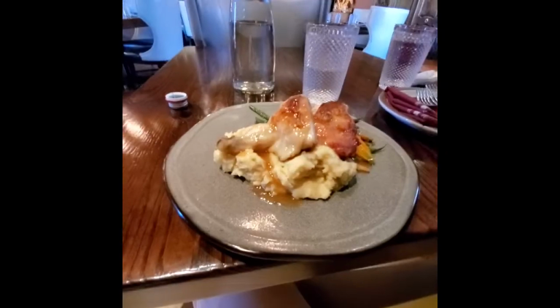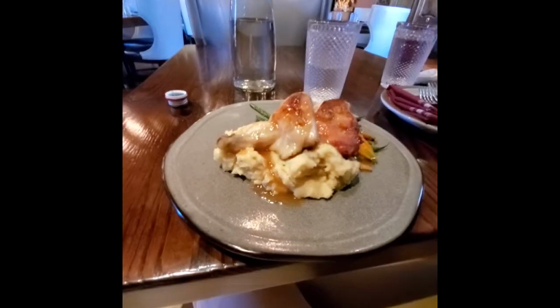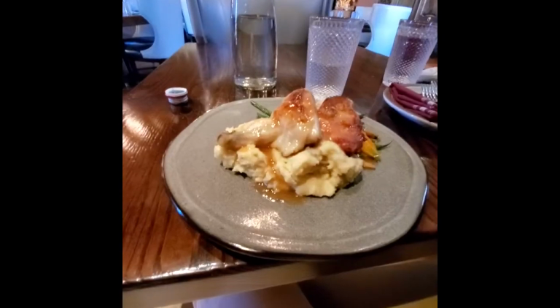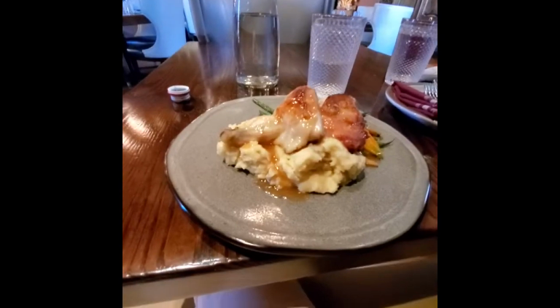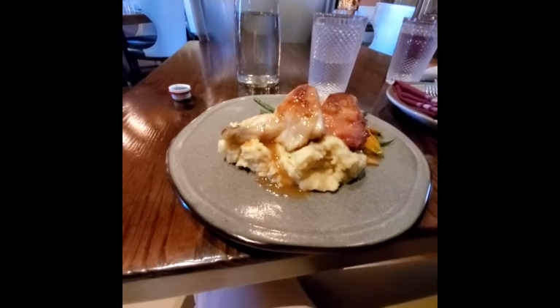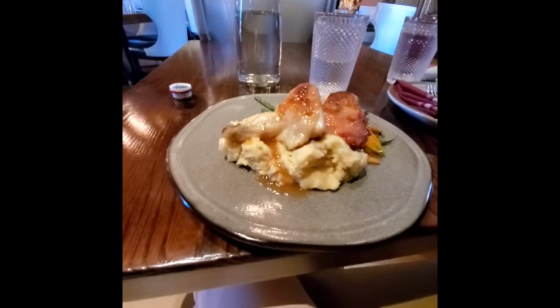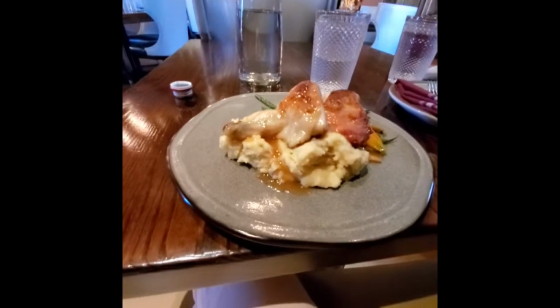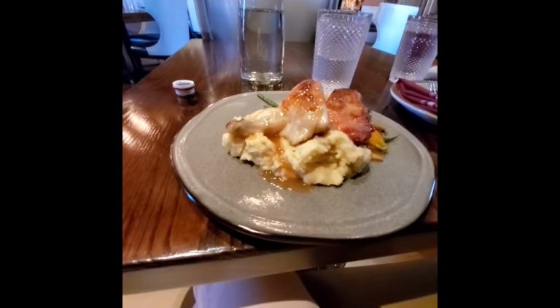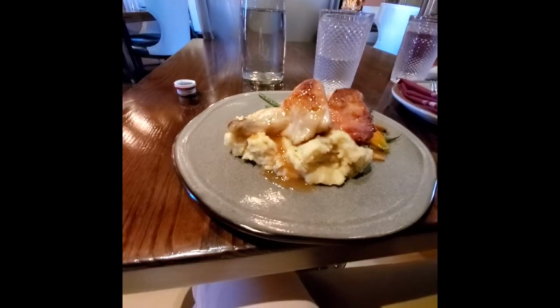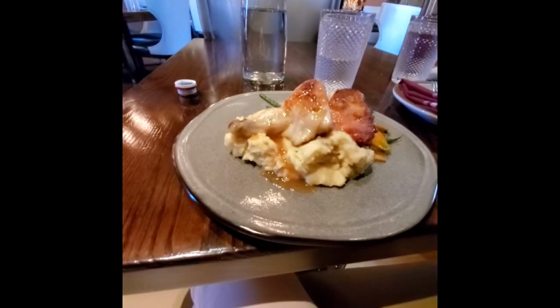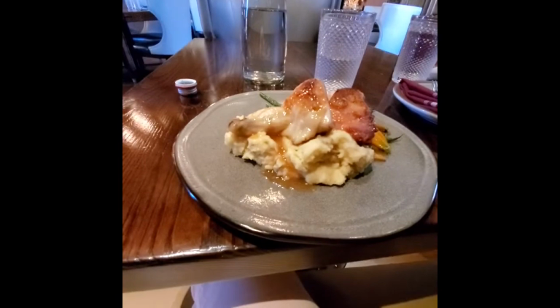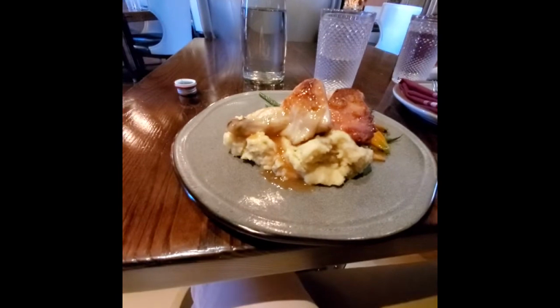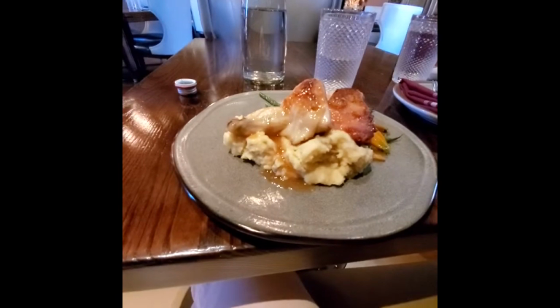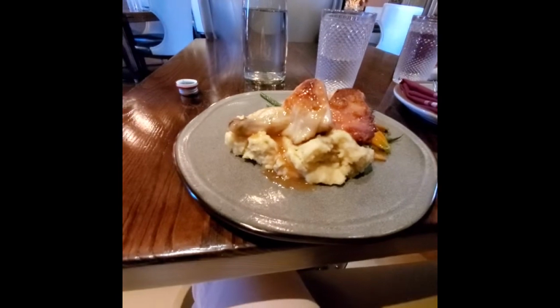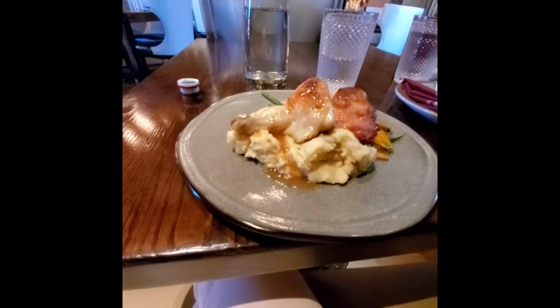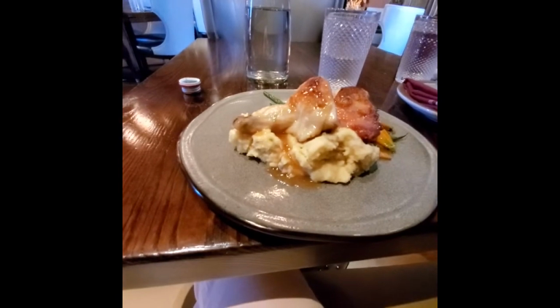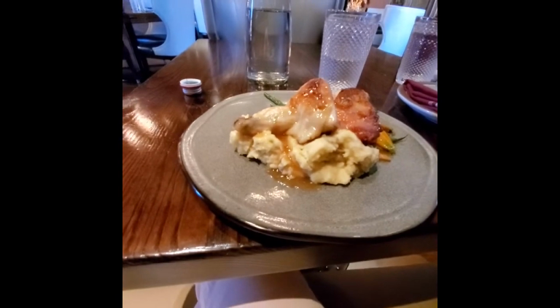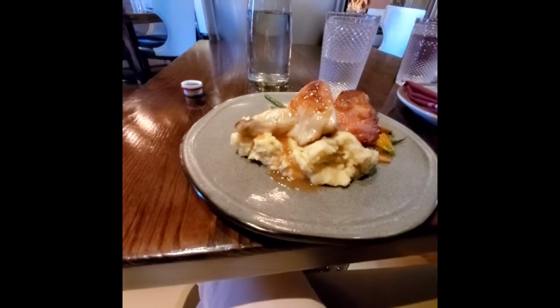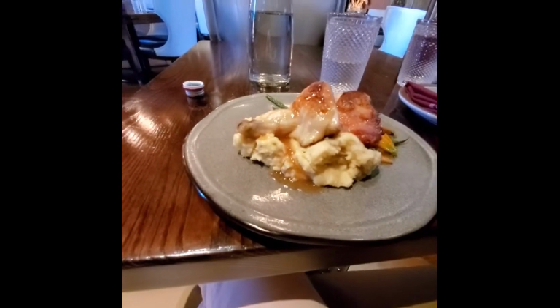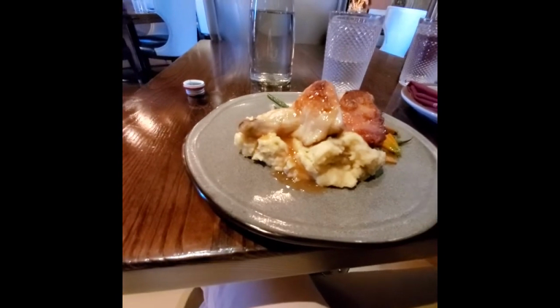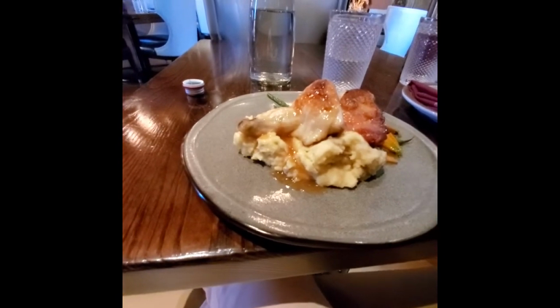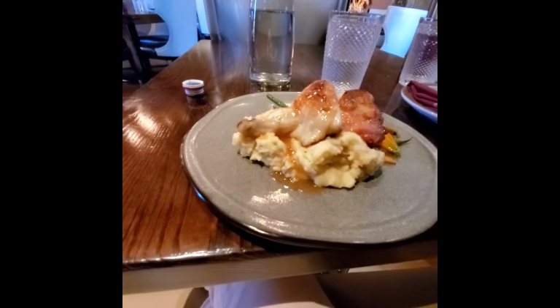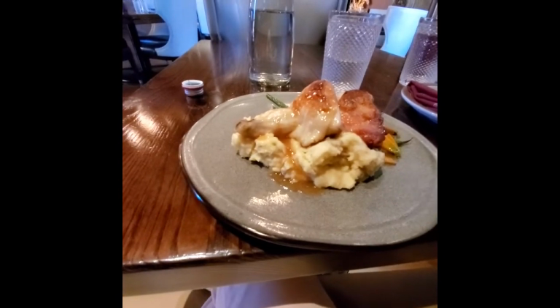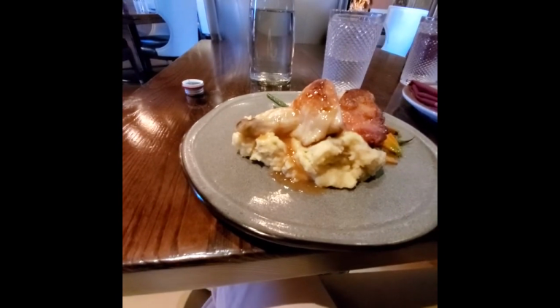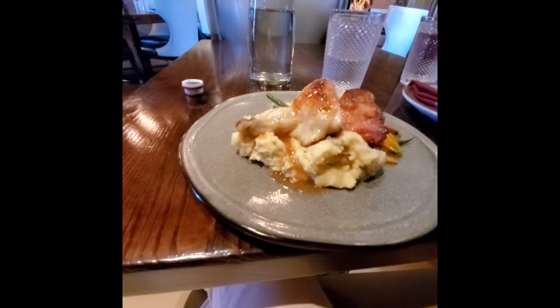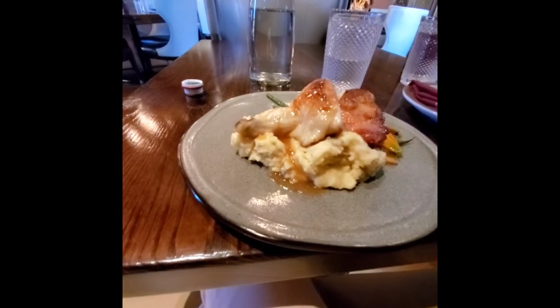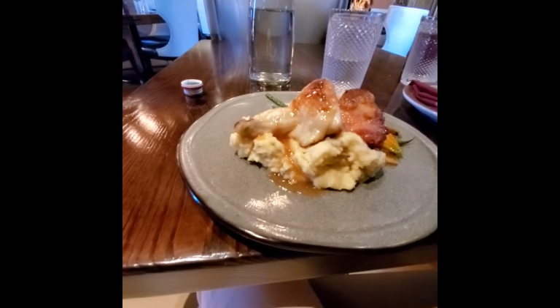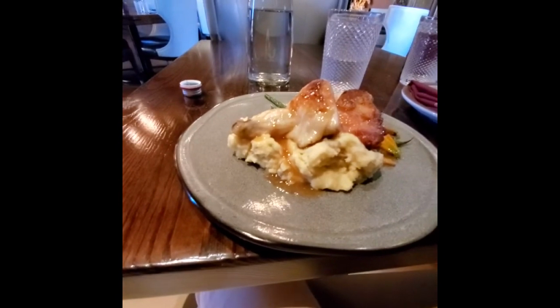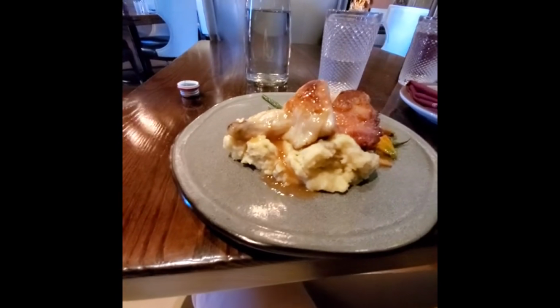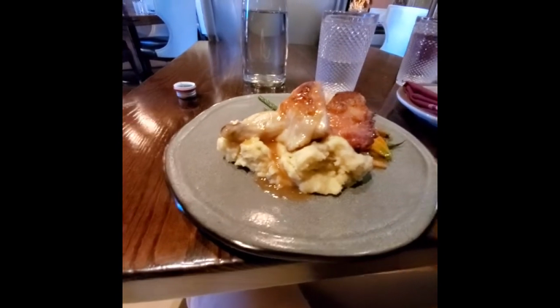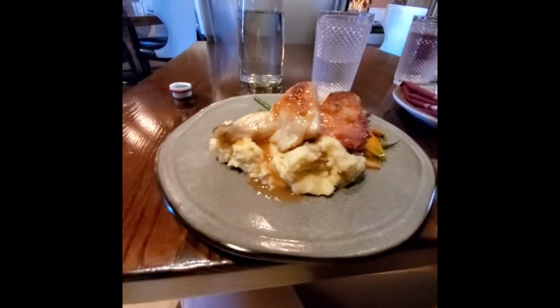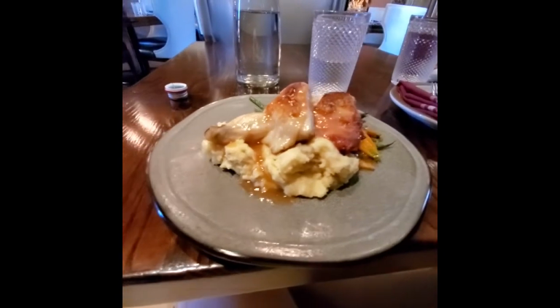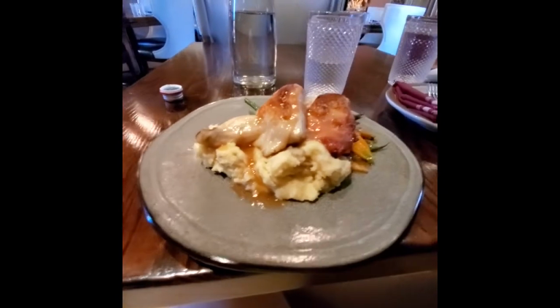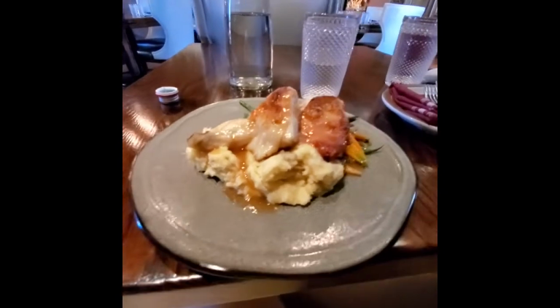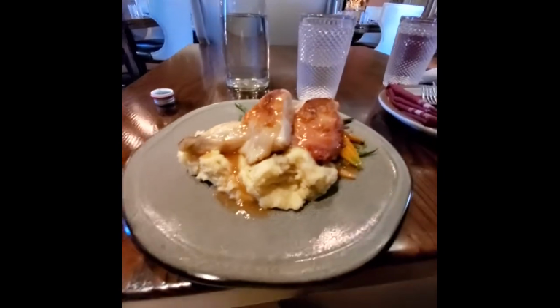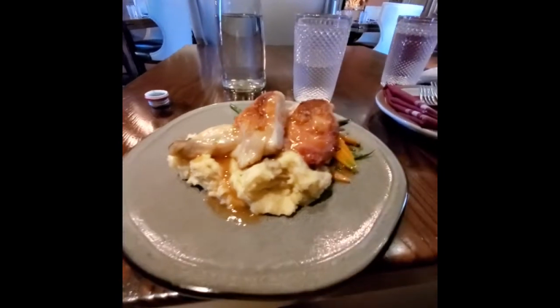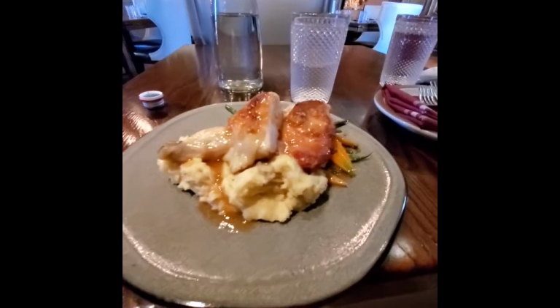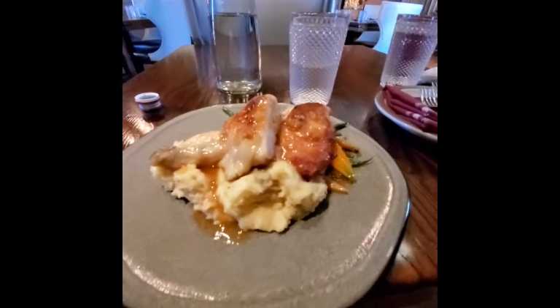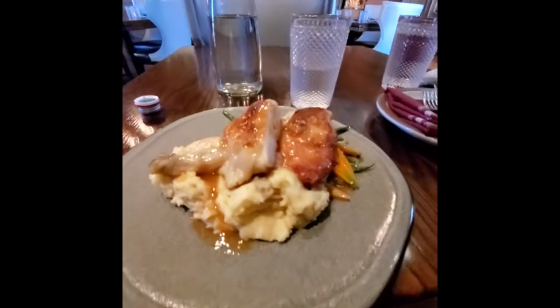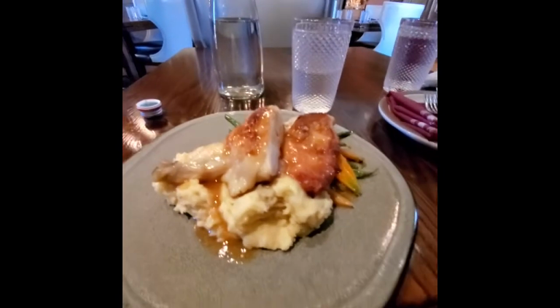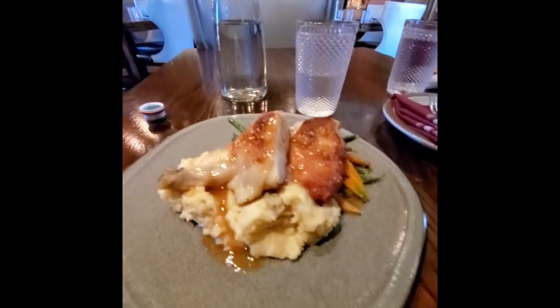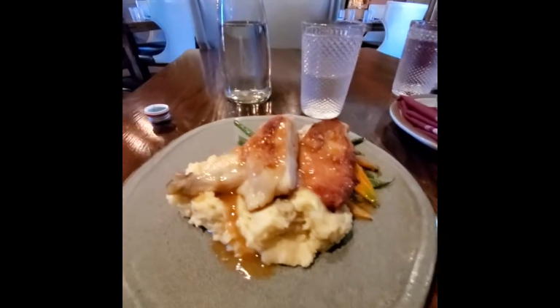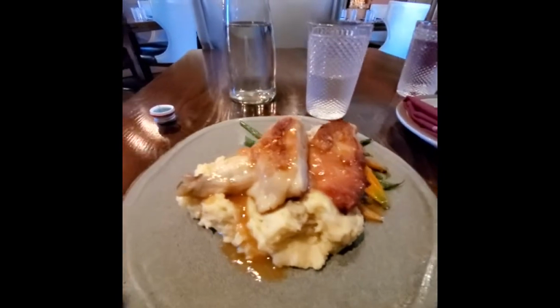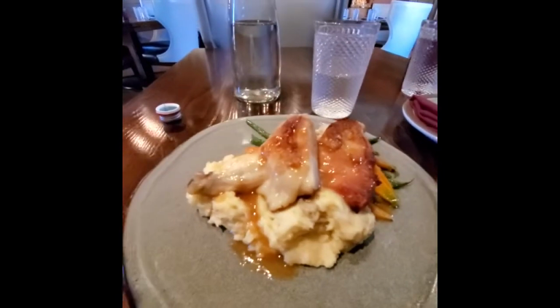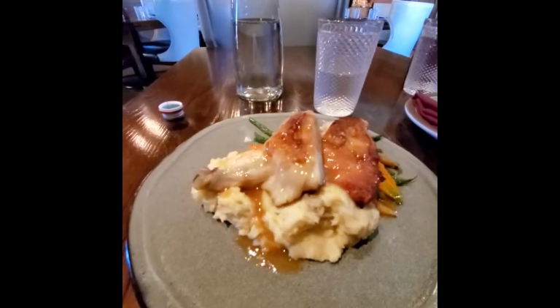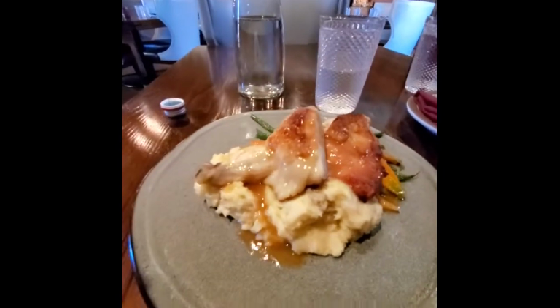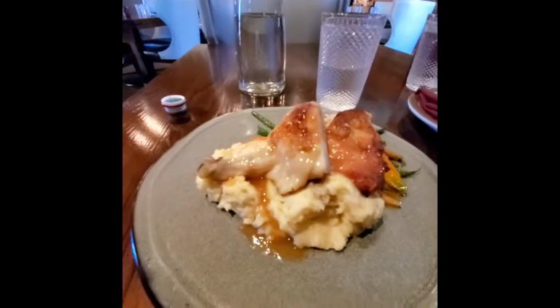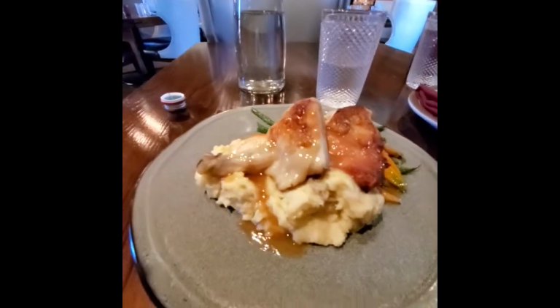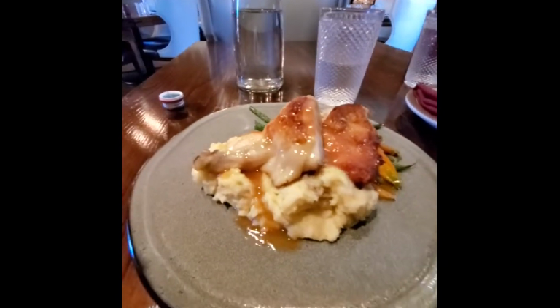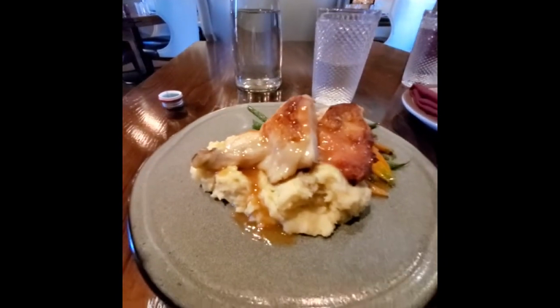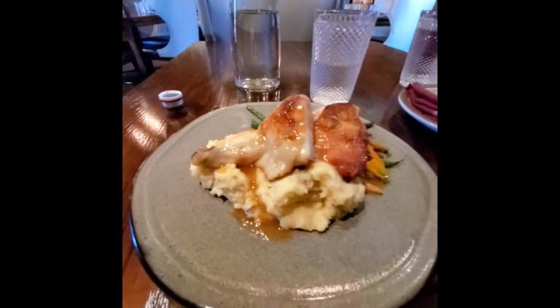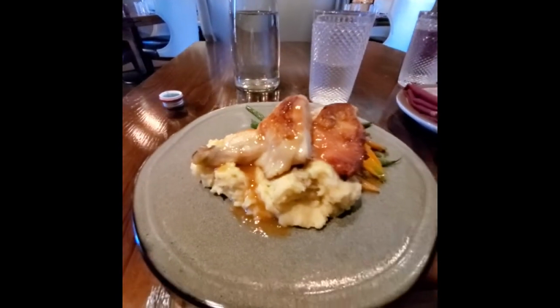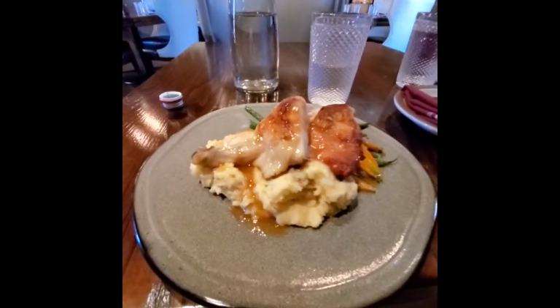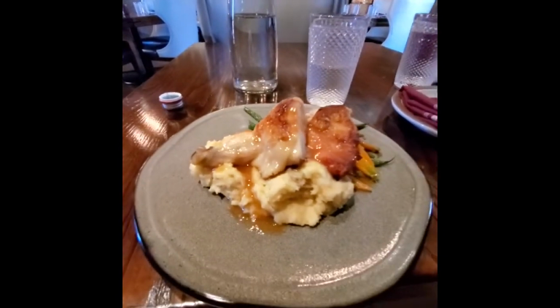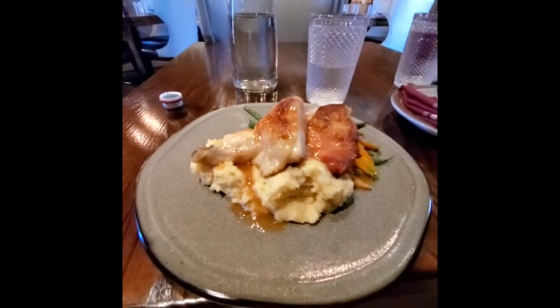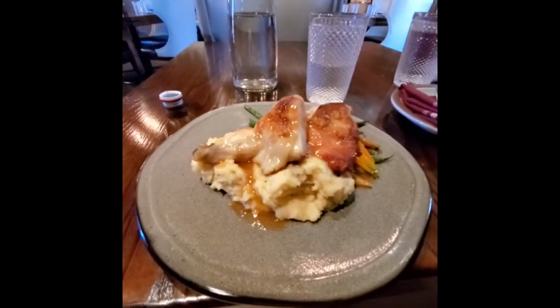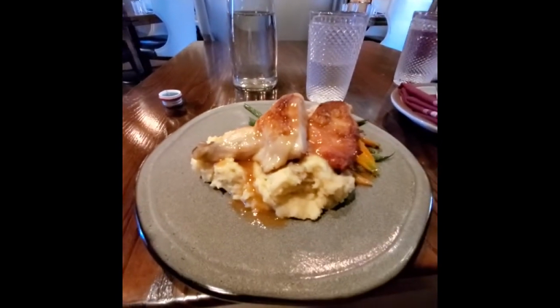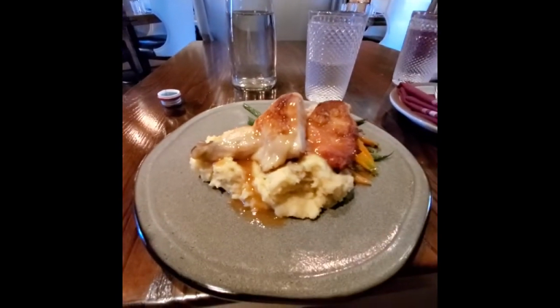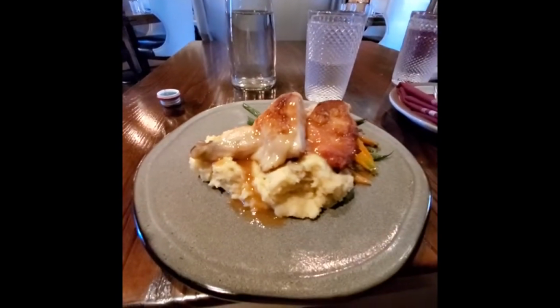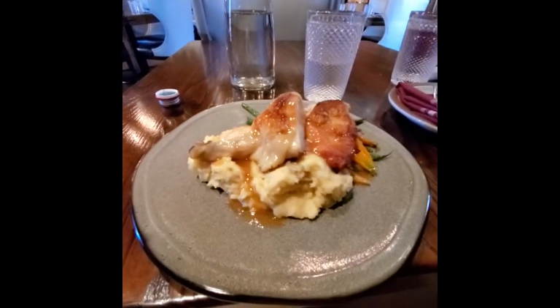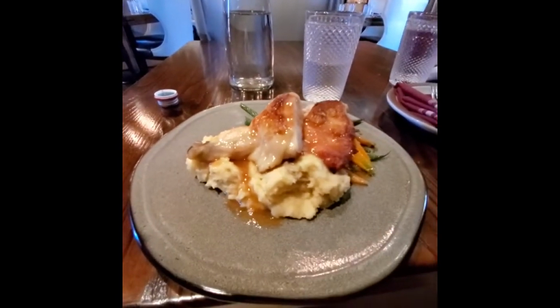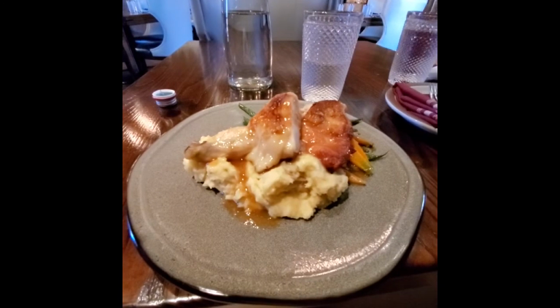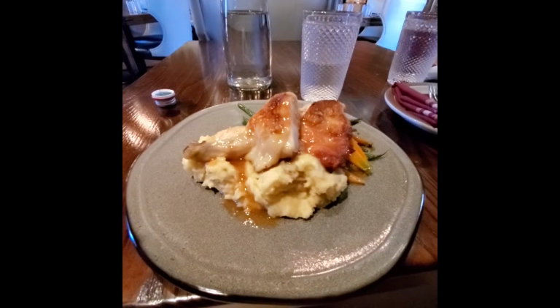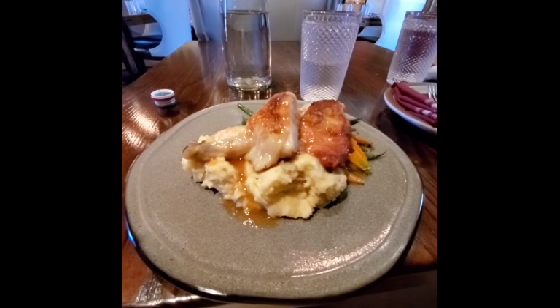Okay, there's my chicken — mashed potatoes, carrots, and green beans. I'll let you guys know how it tastes.